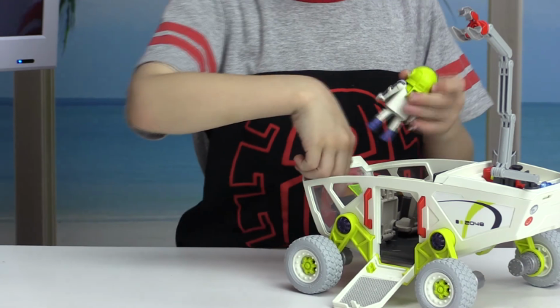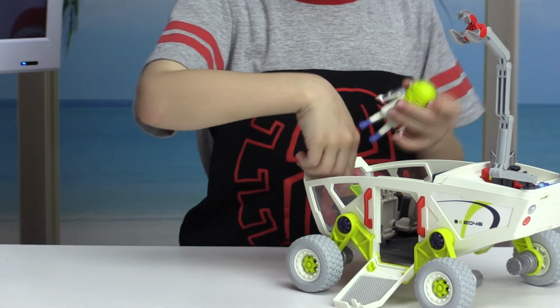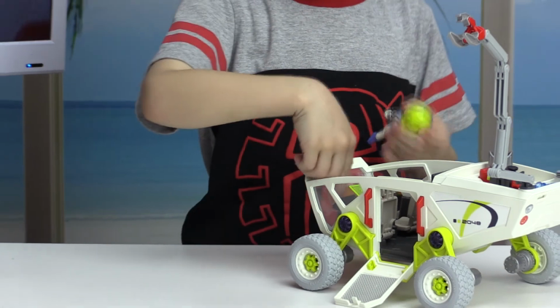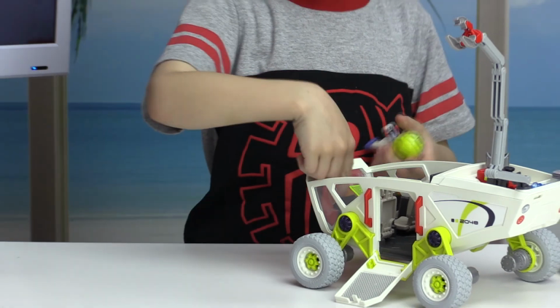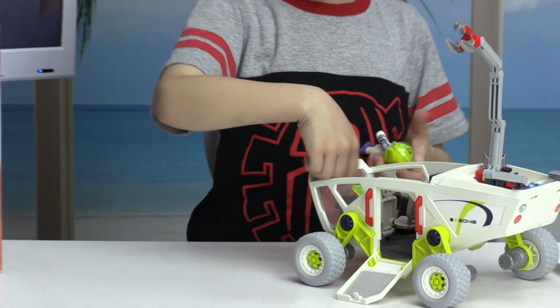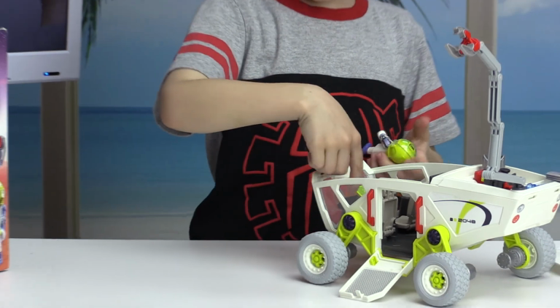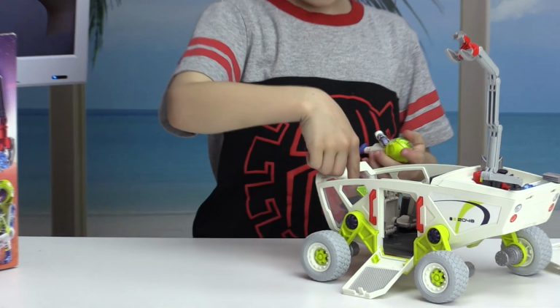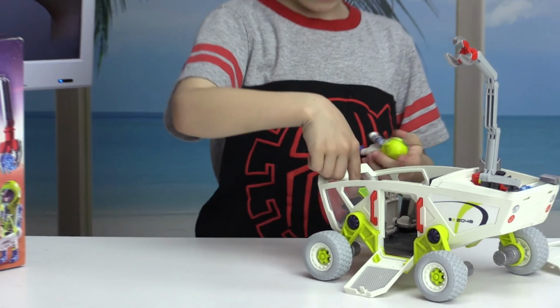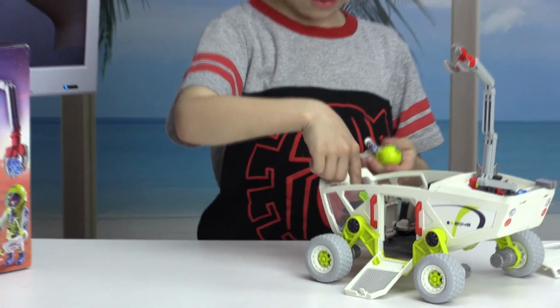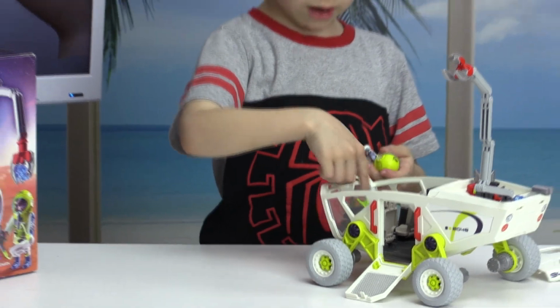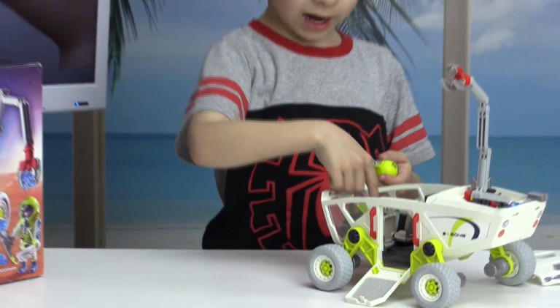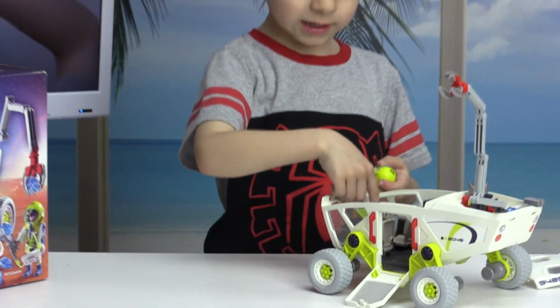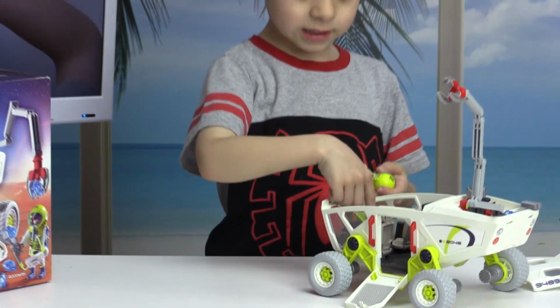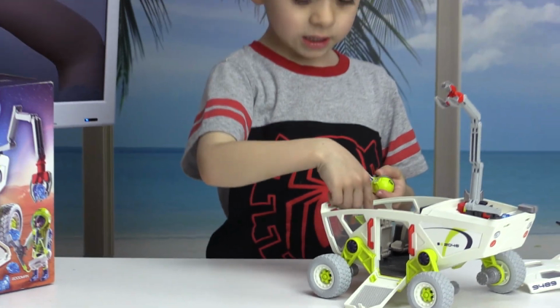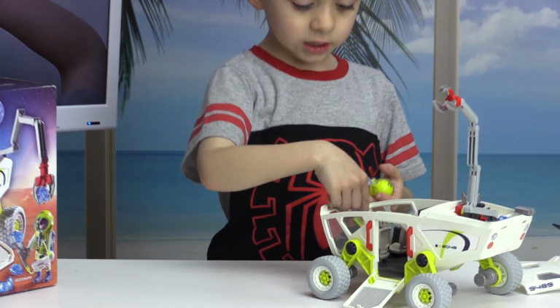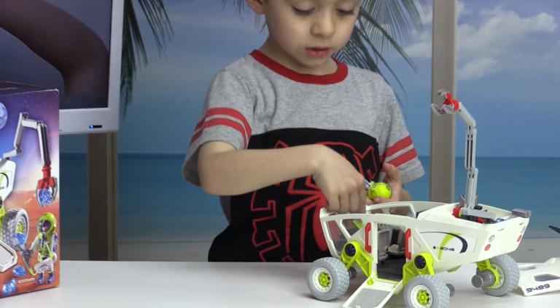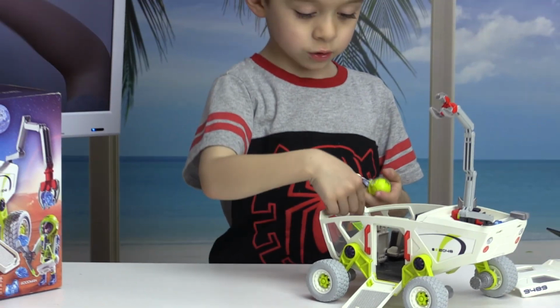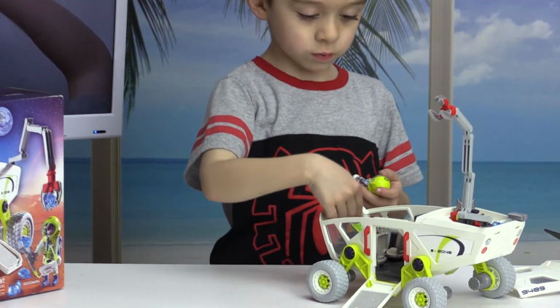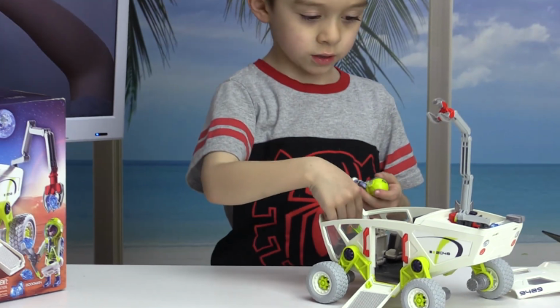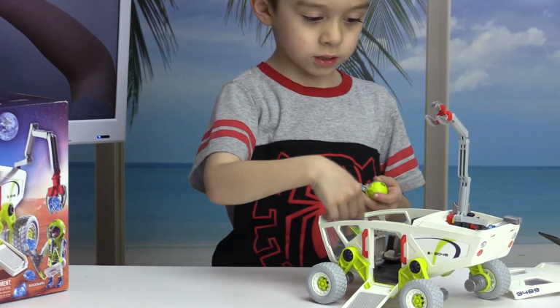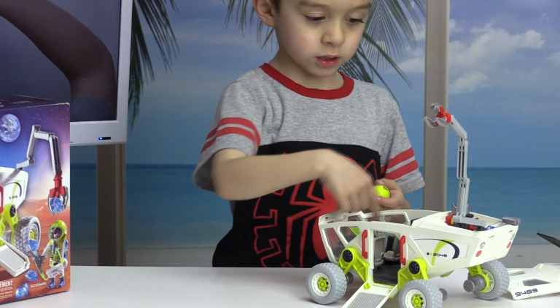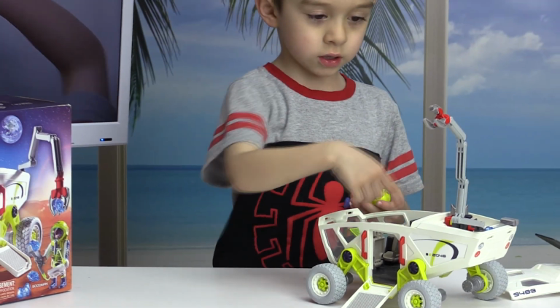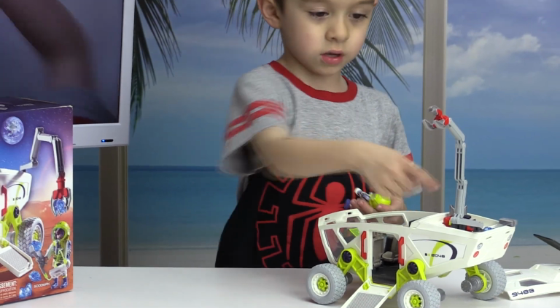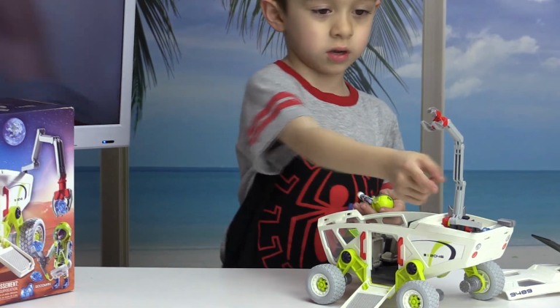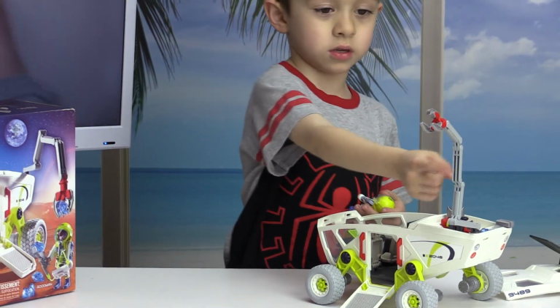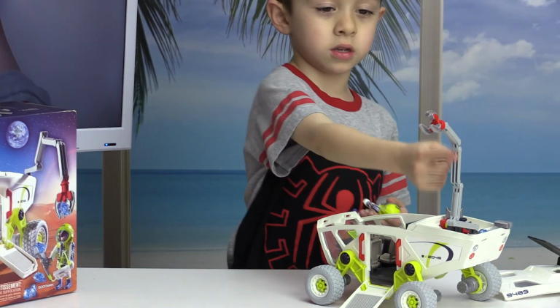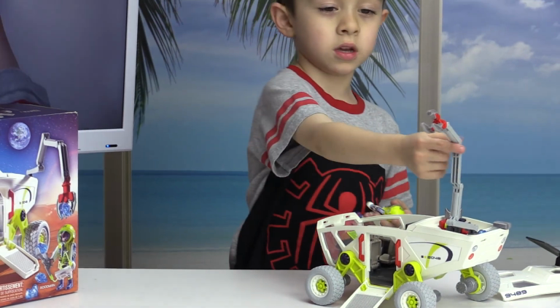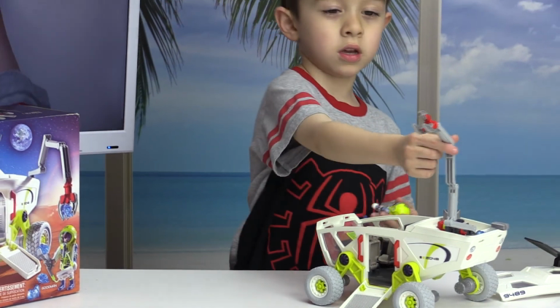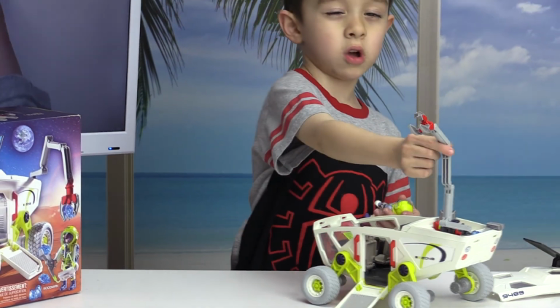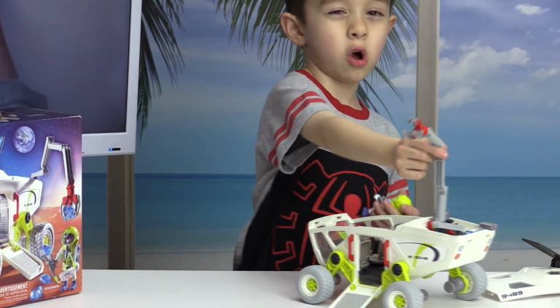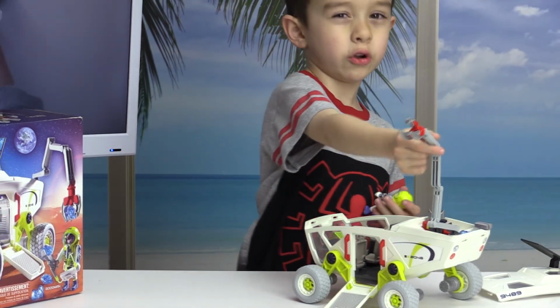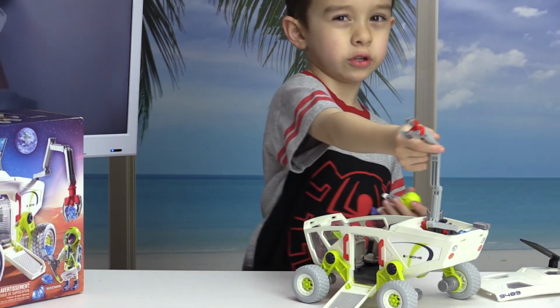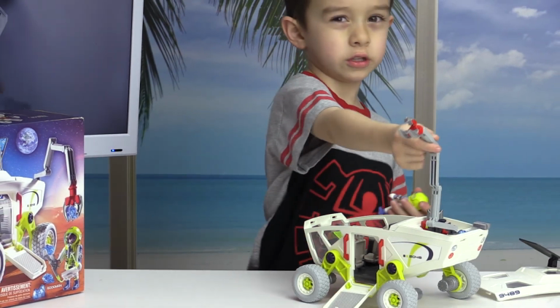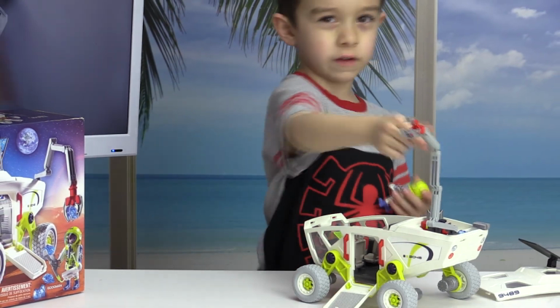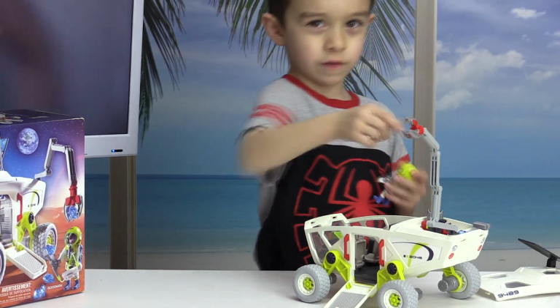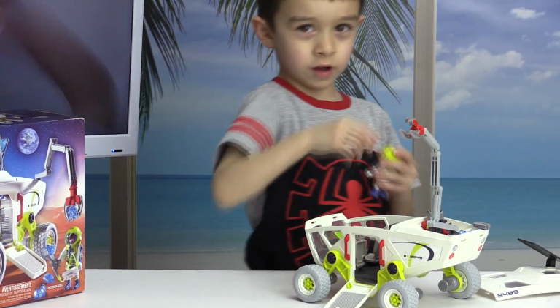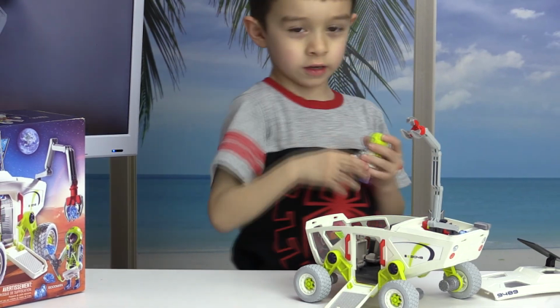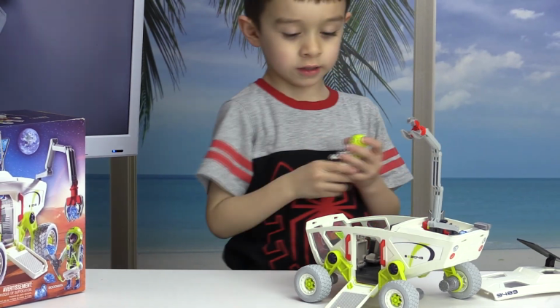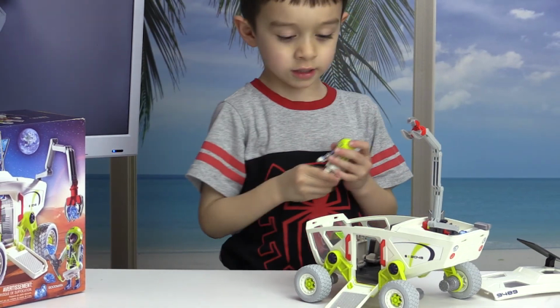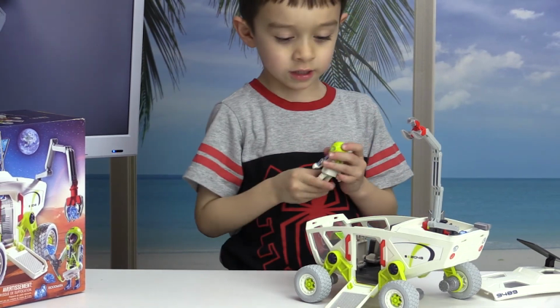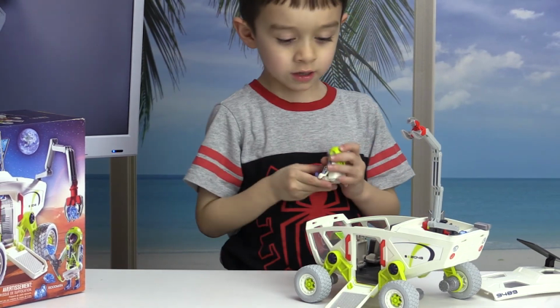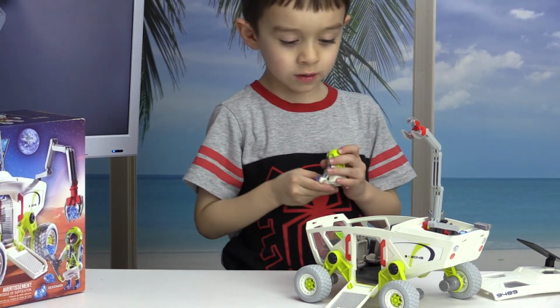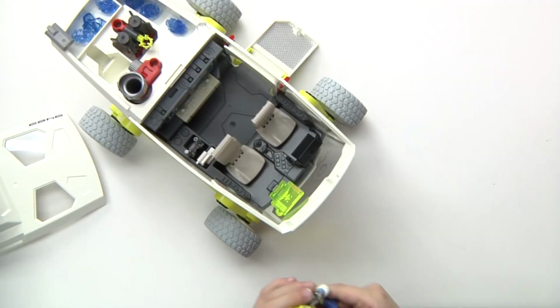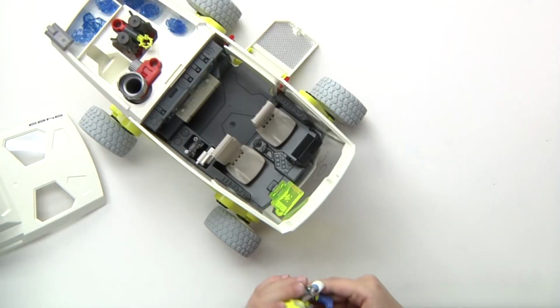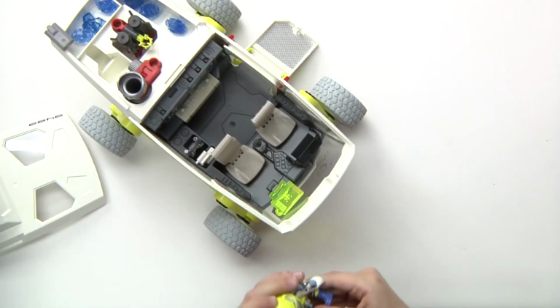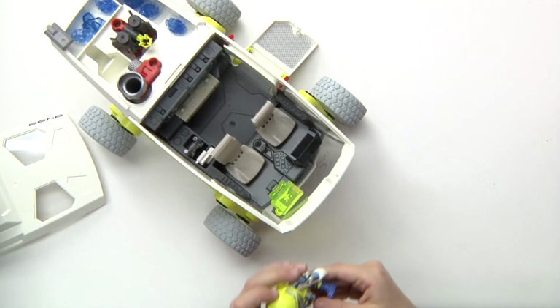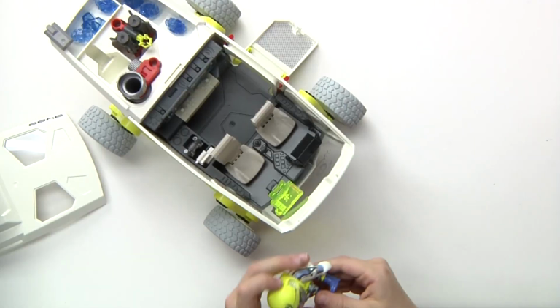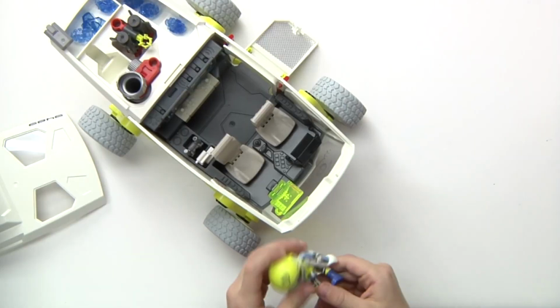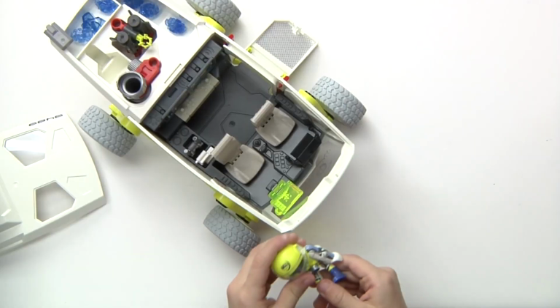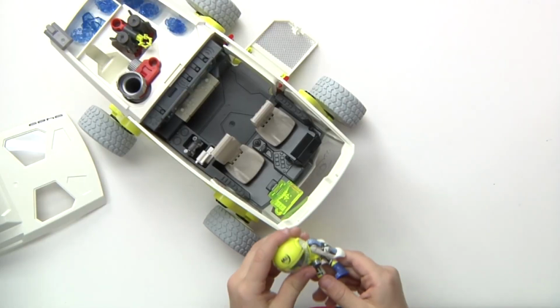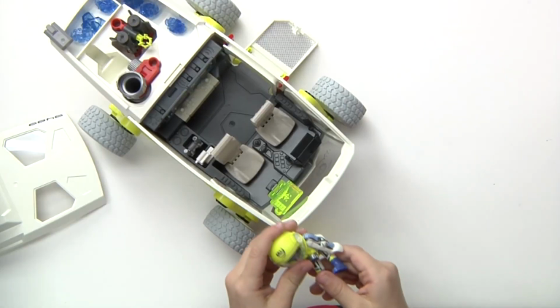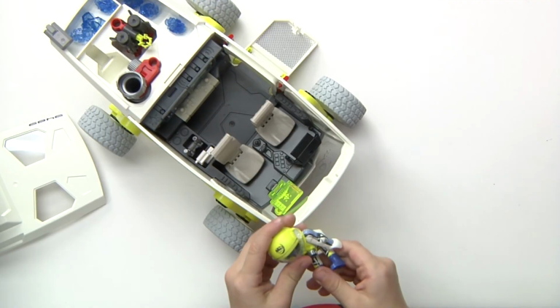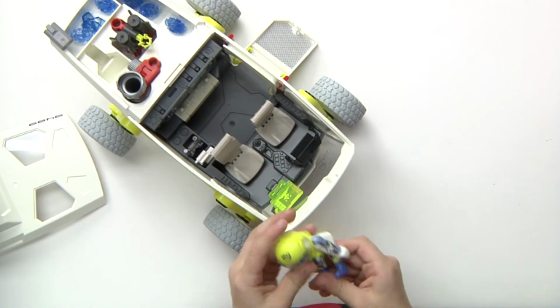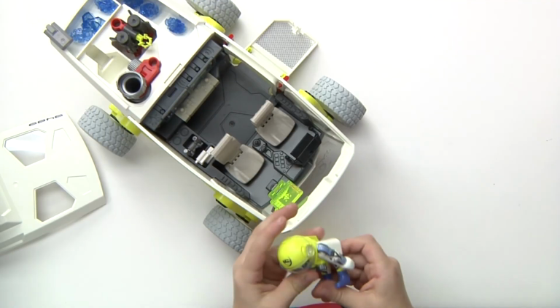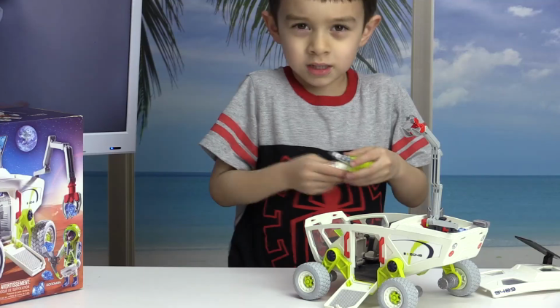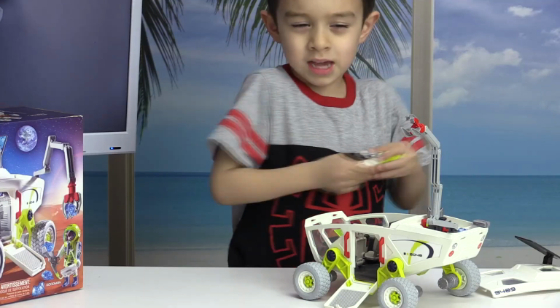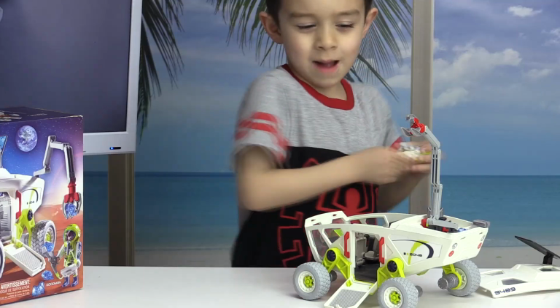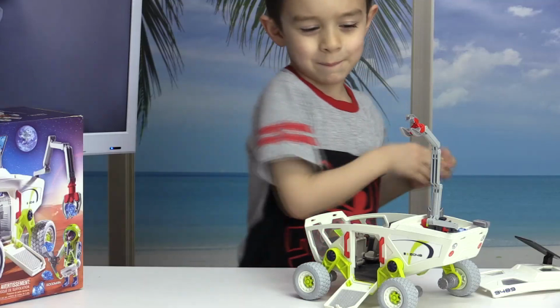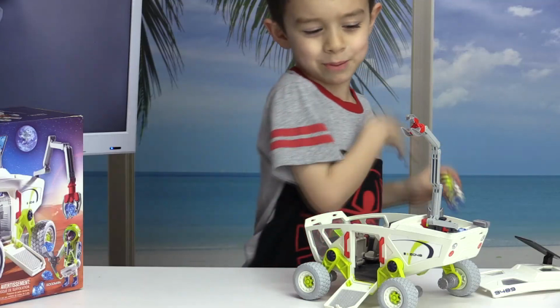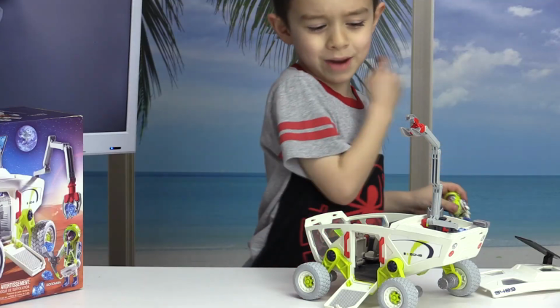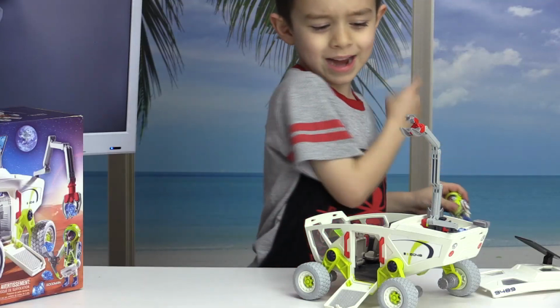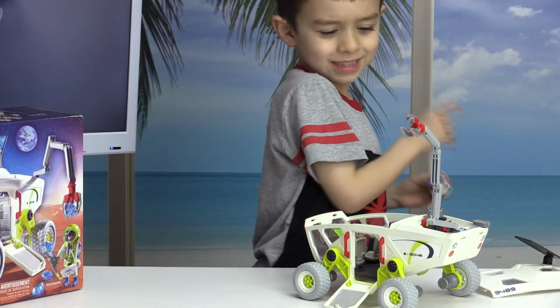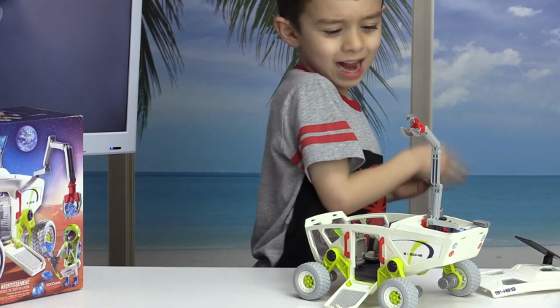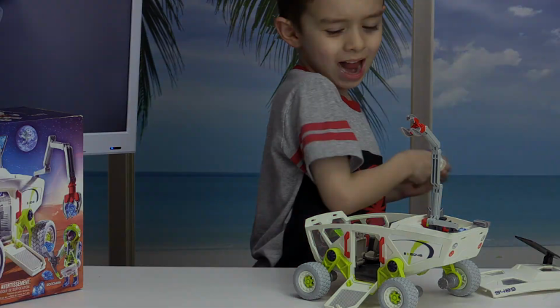Here's where it drives. Here's where it does all the stuff on here. Playtime!